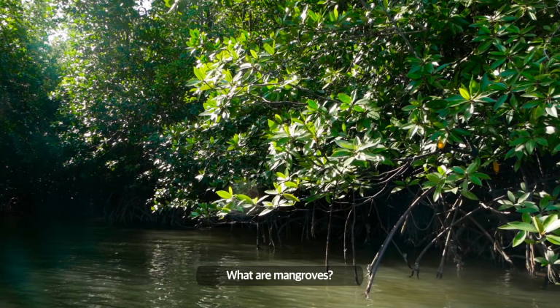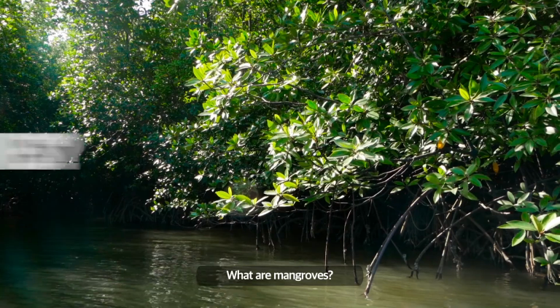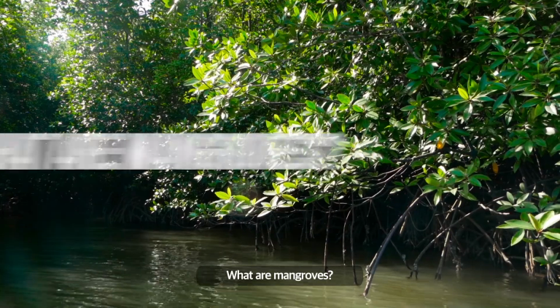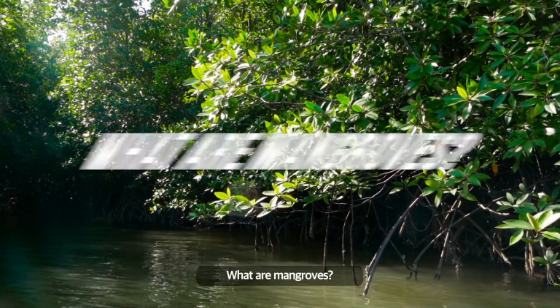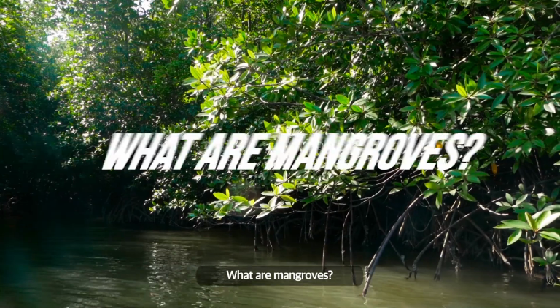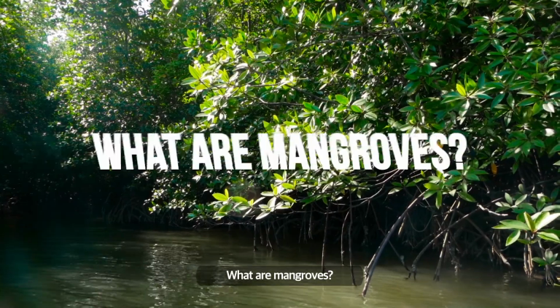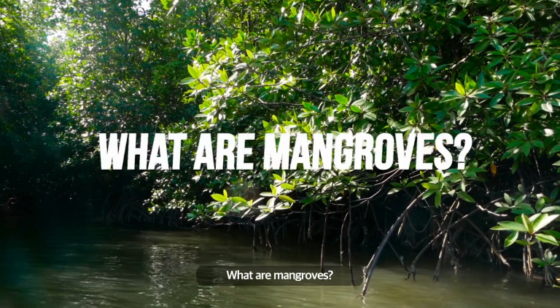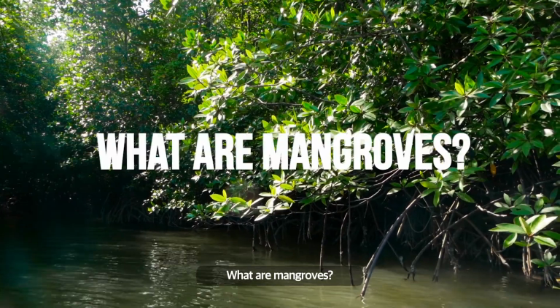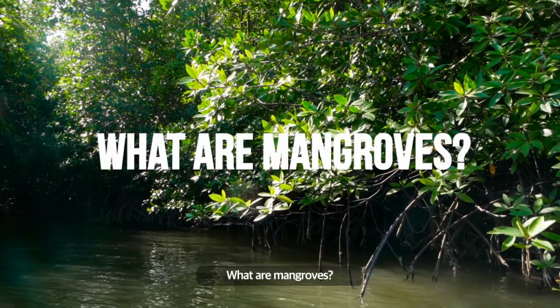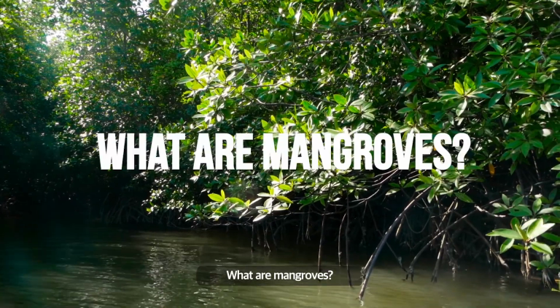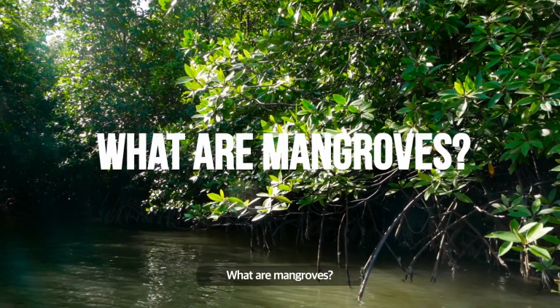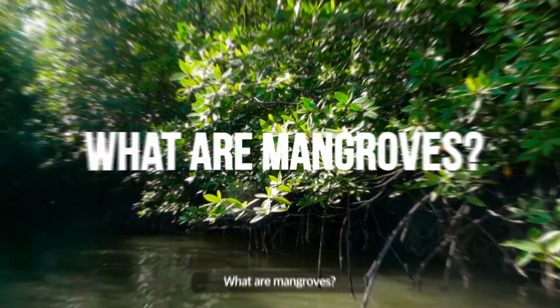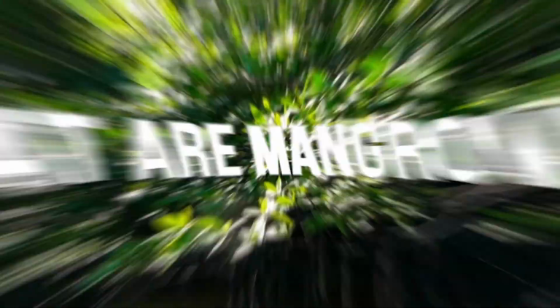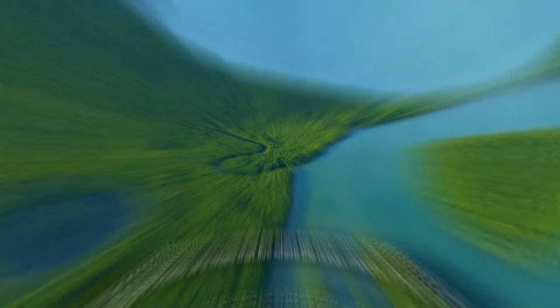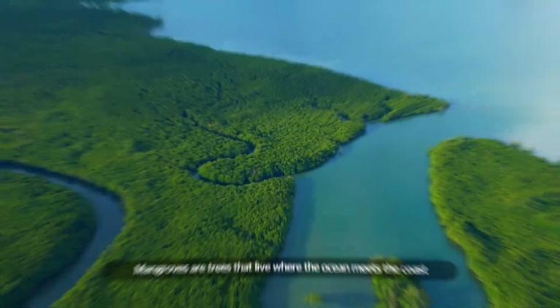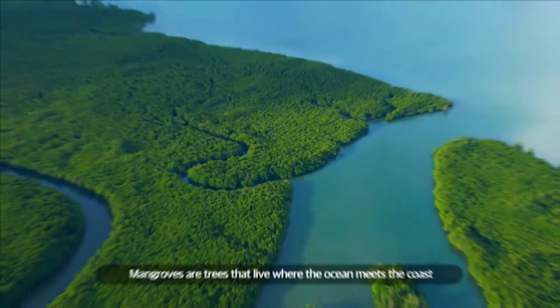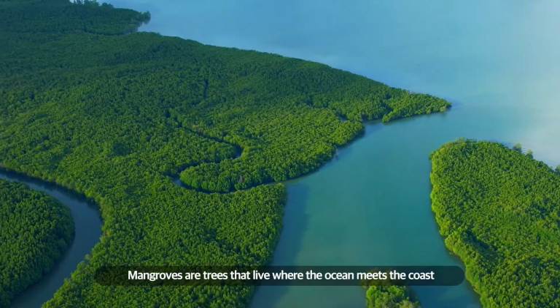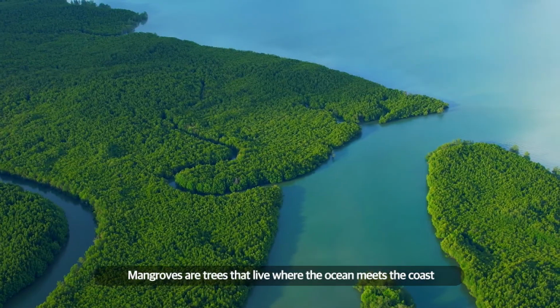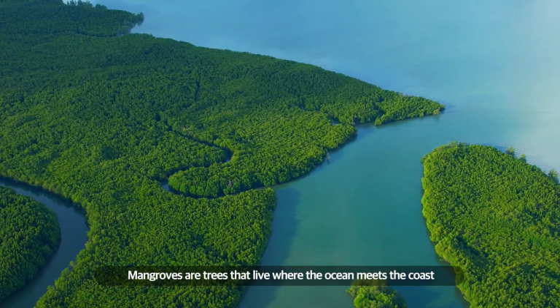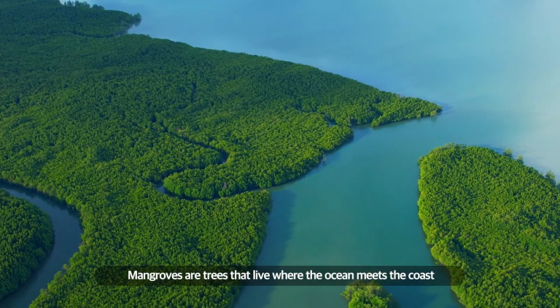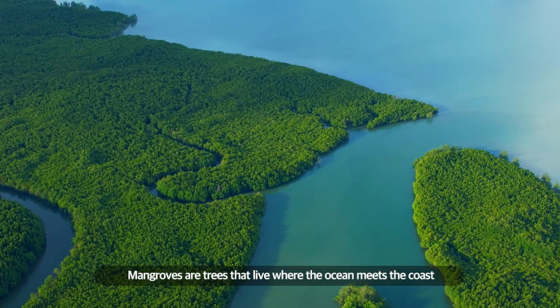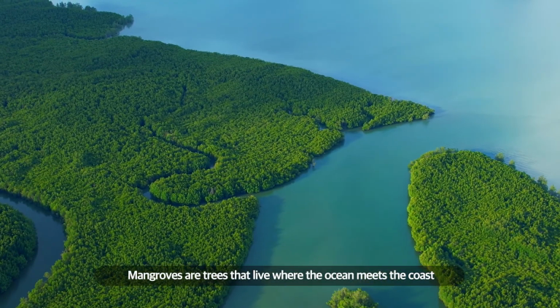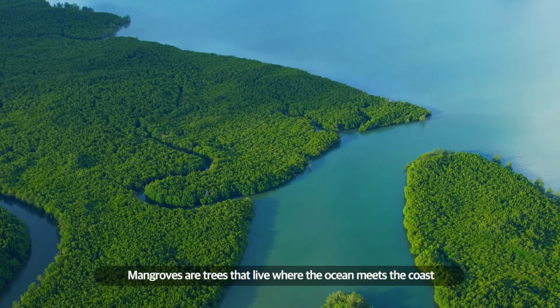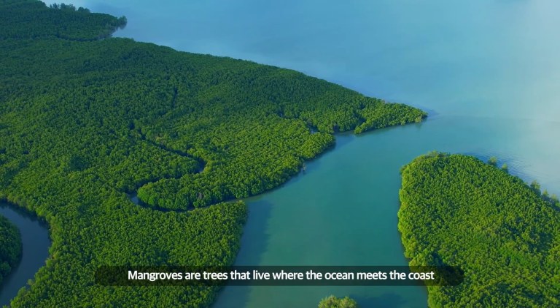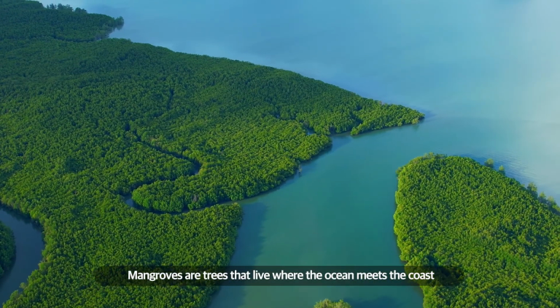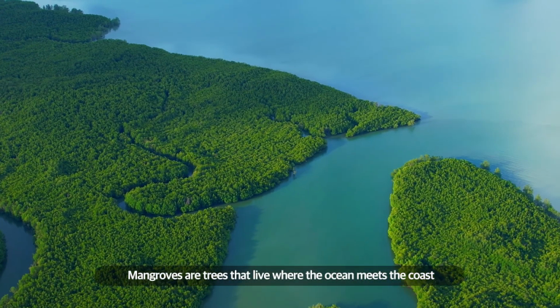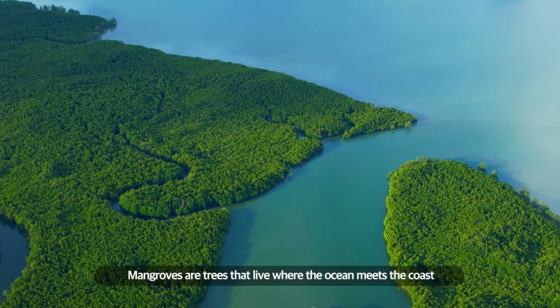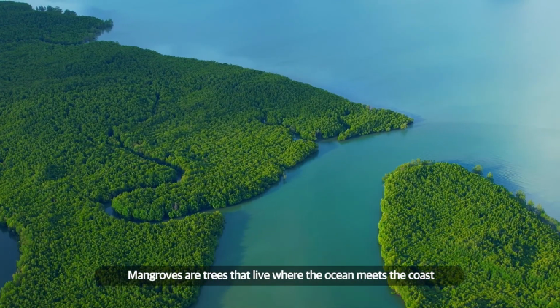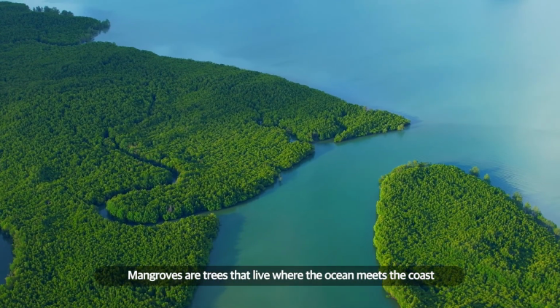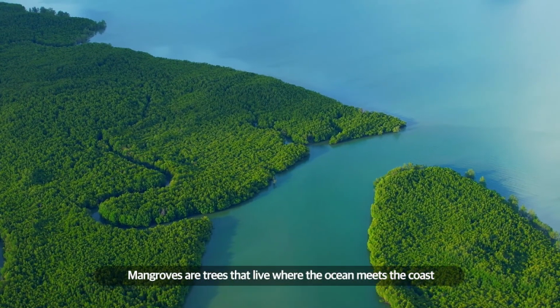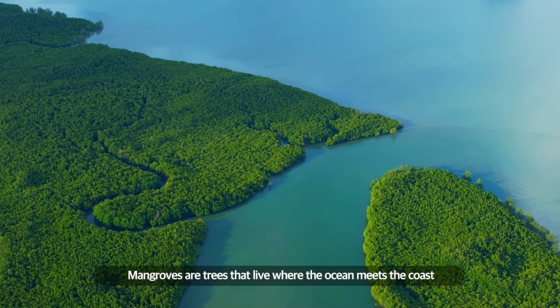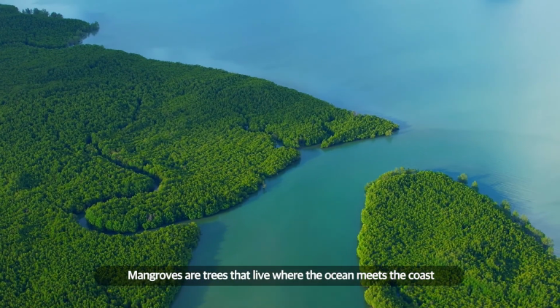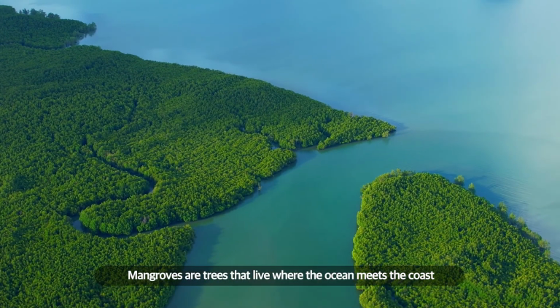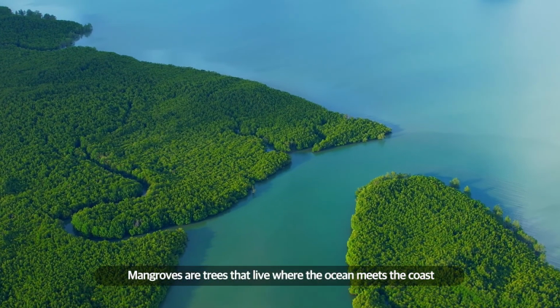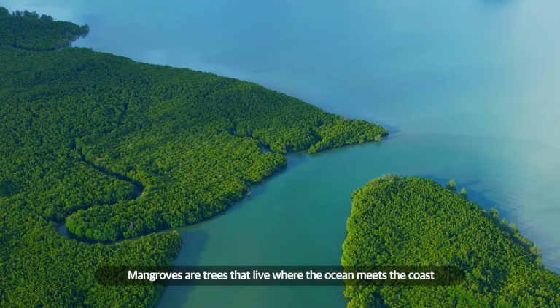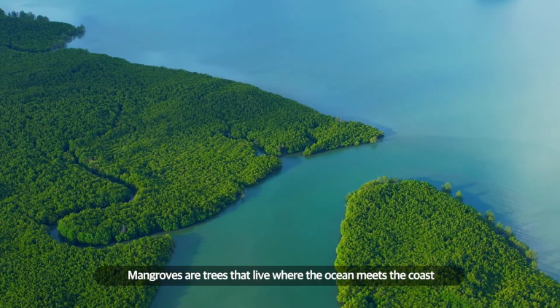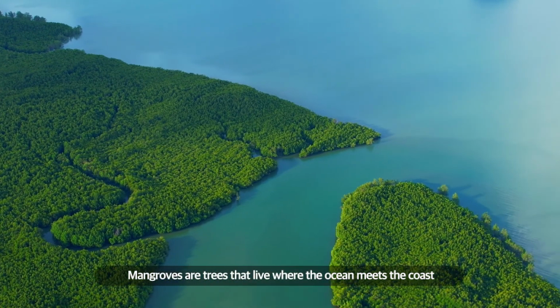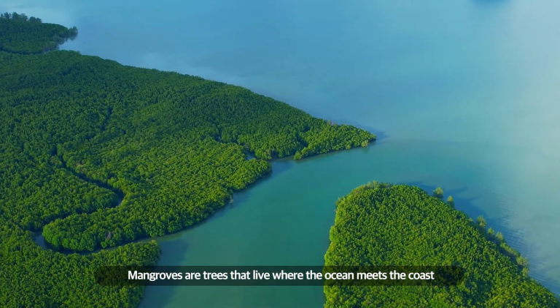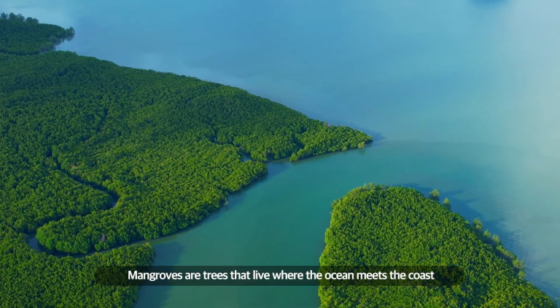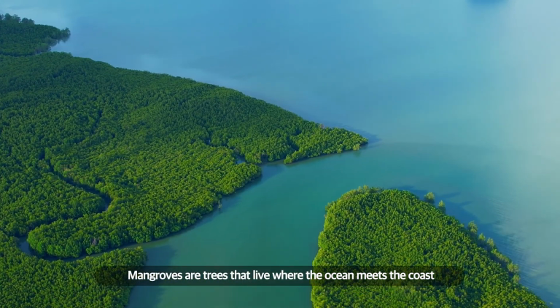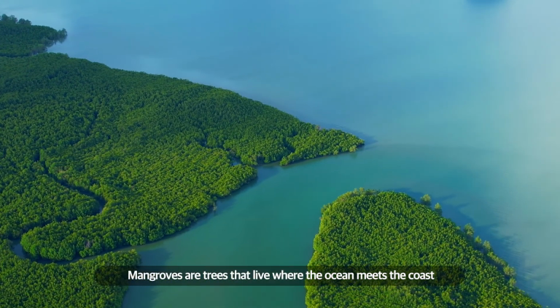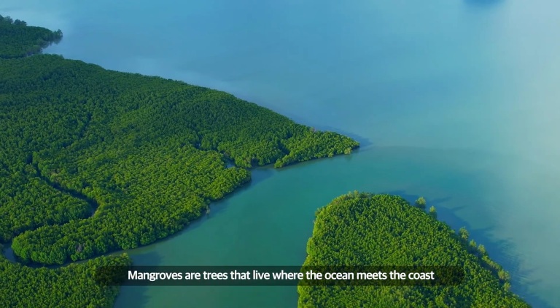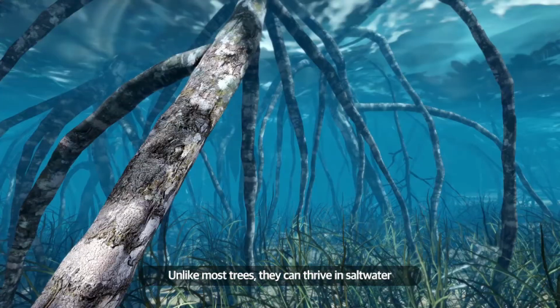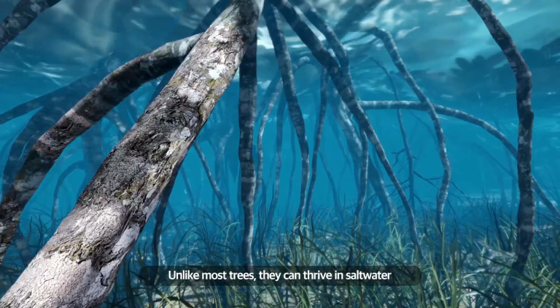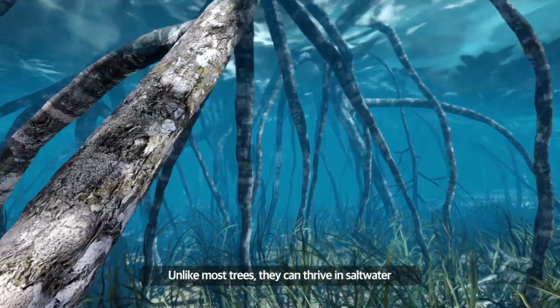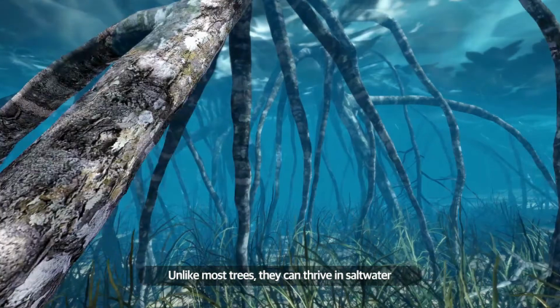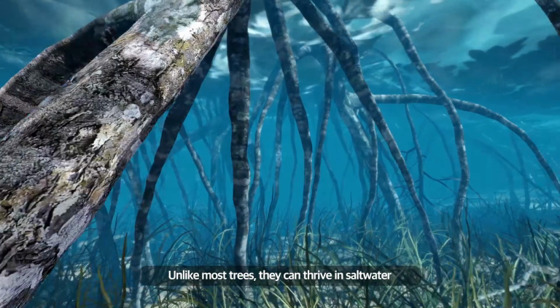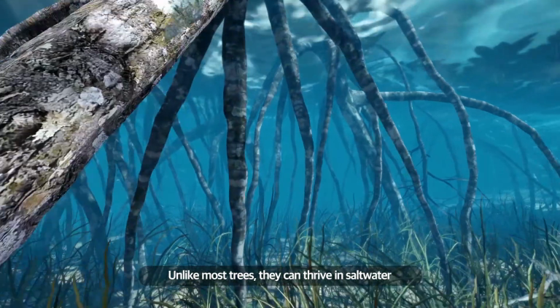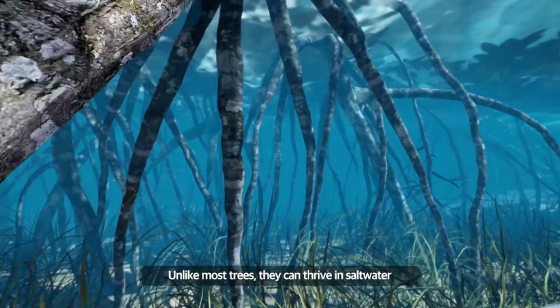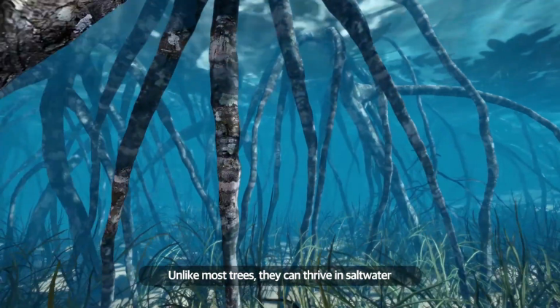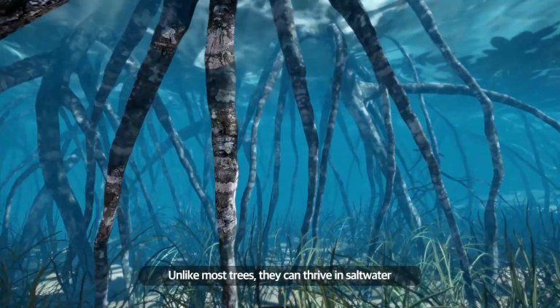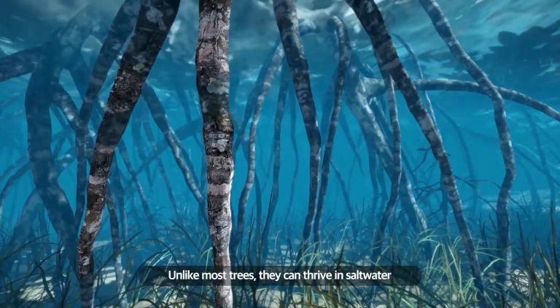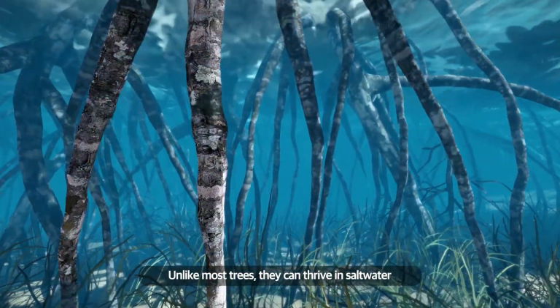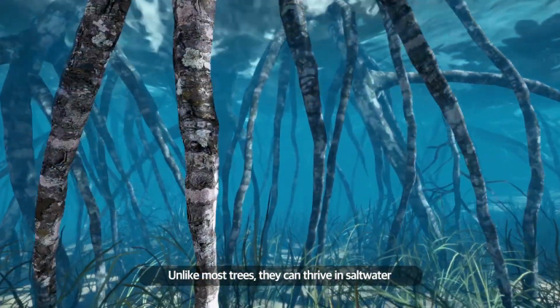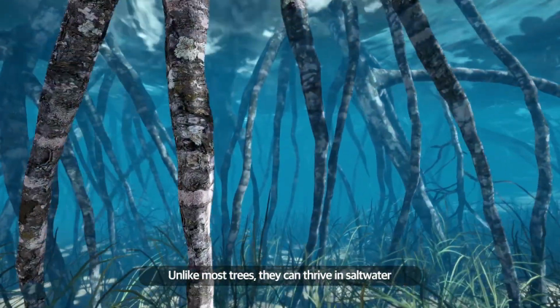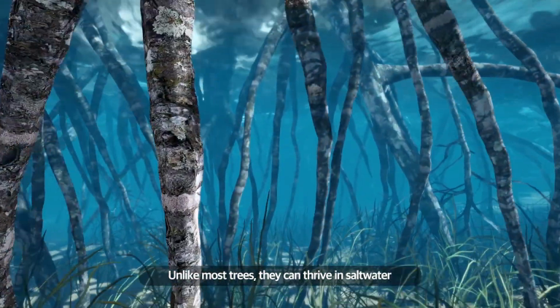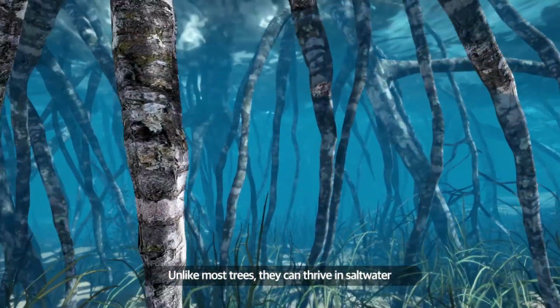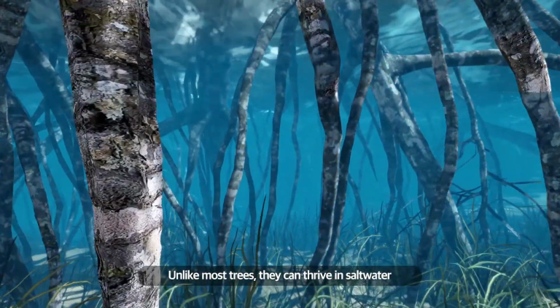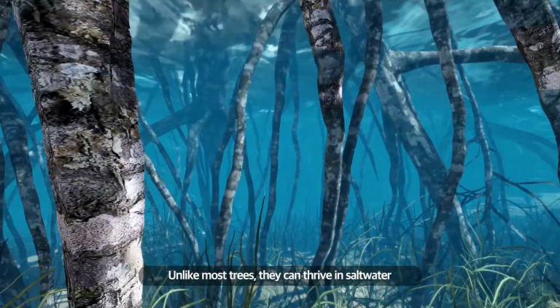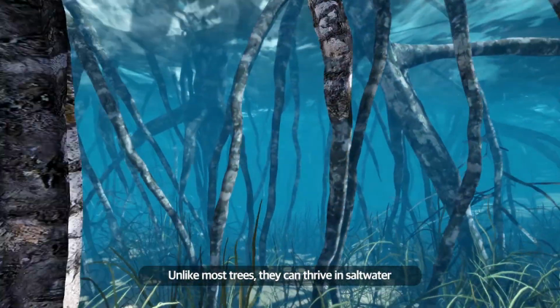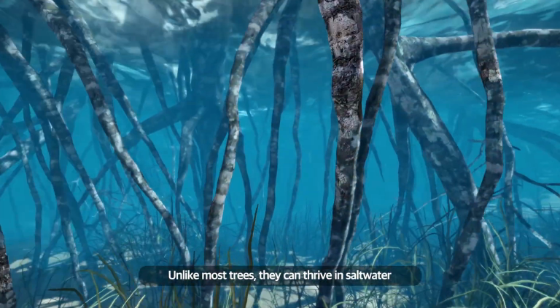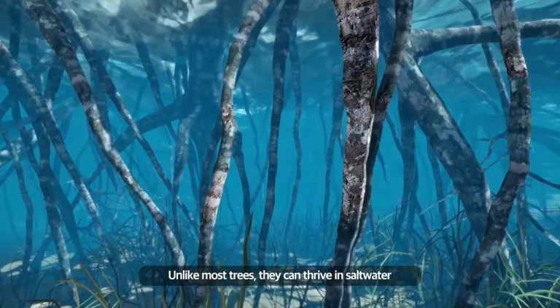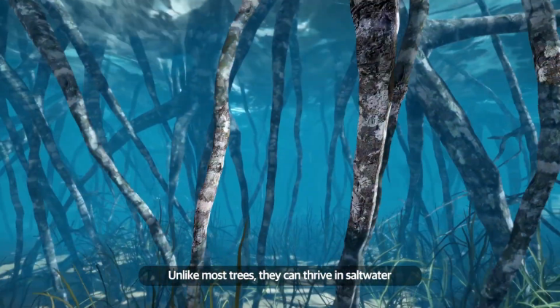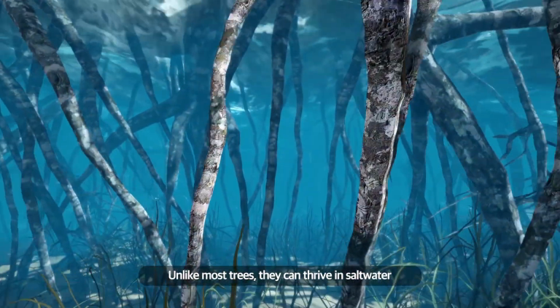What are mangroves? Mangroves are trees that live where the ocean meets the coast. Unlike most trees, they can thrive in saltwater.